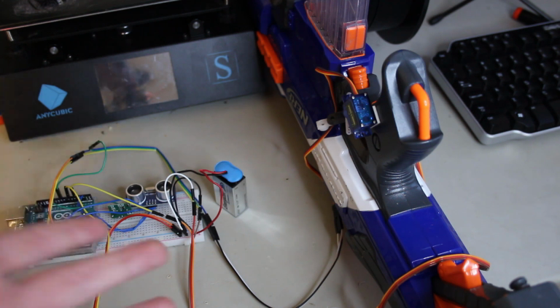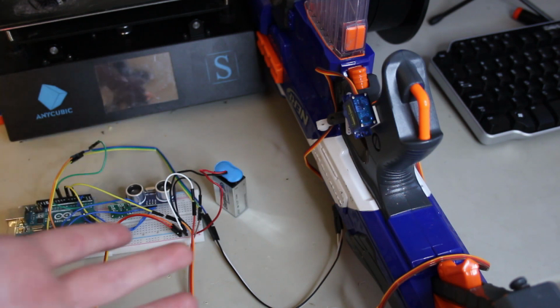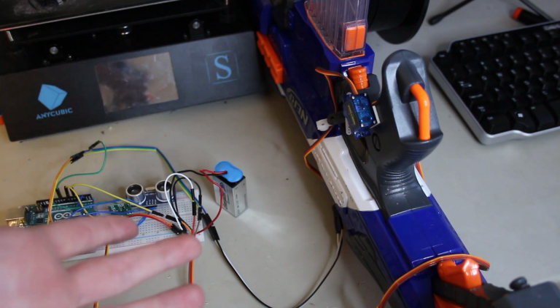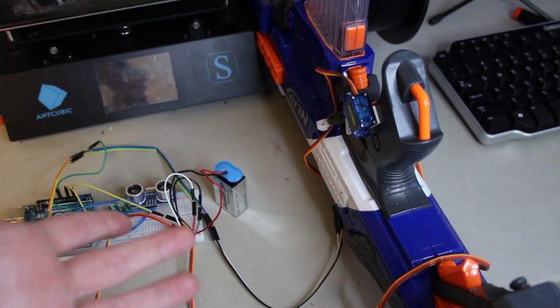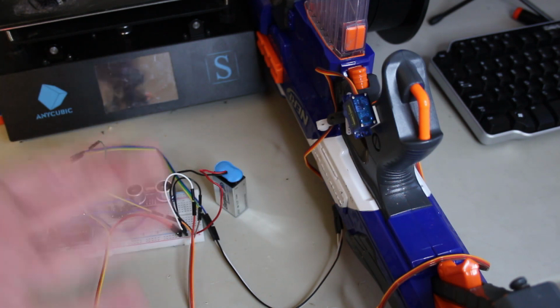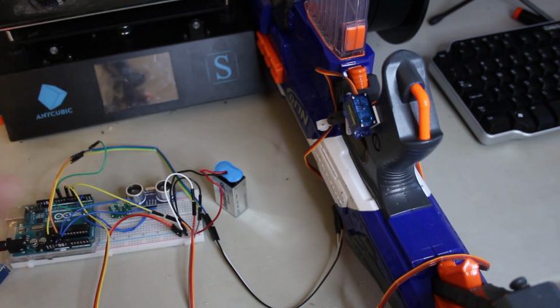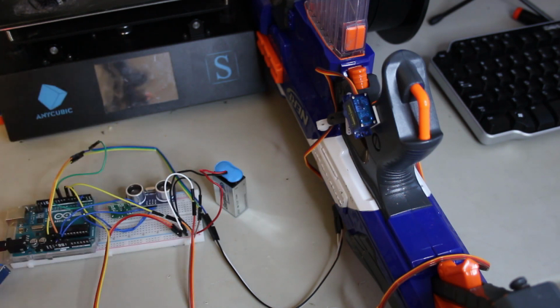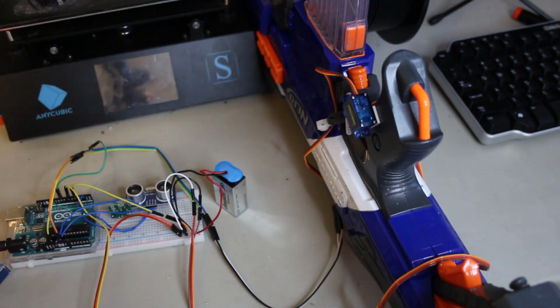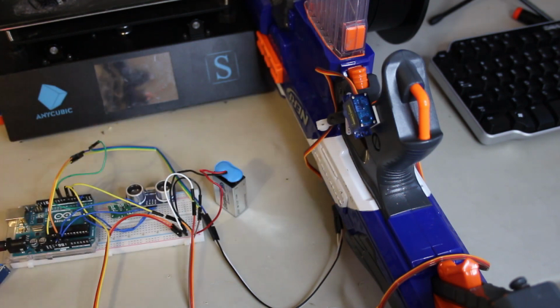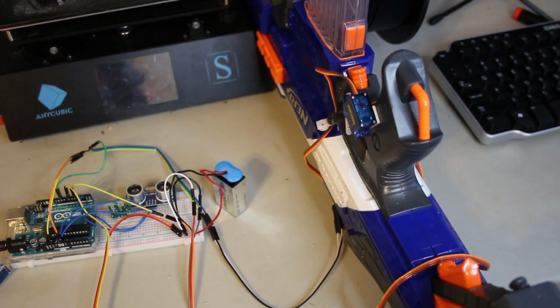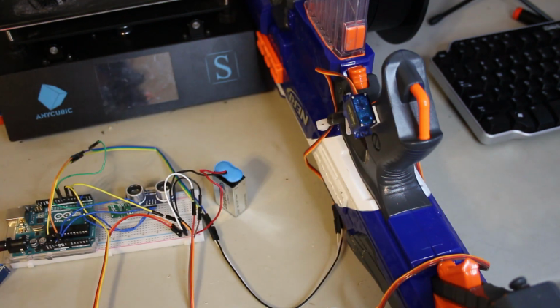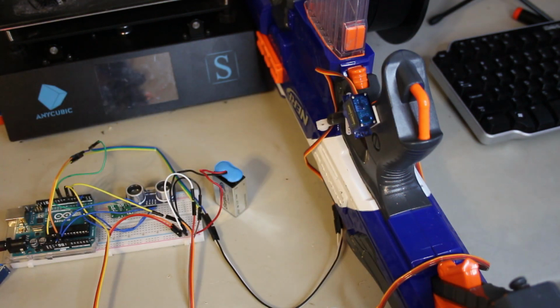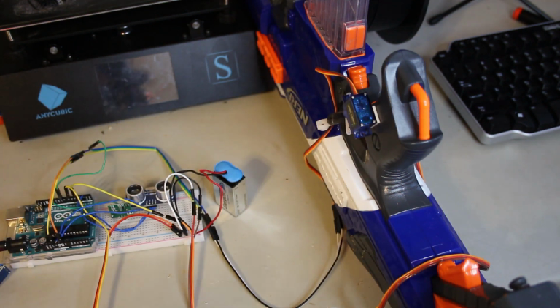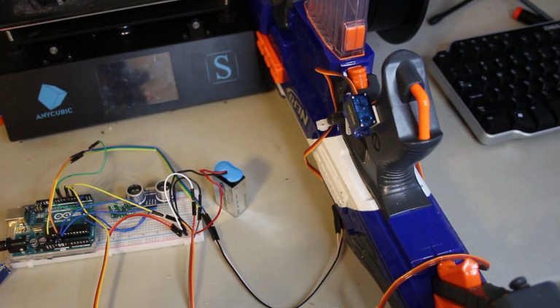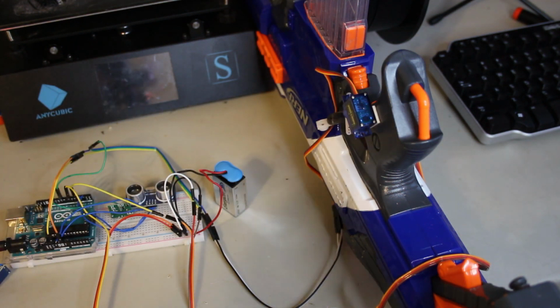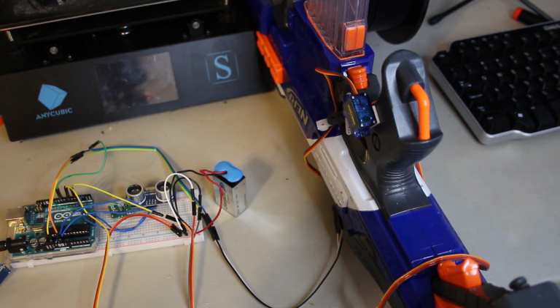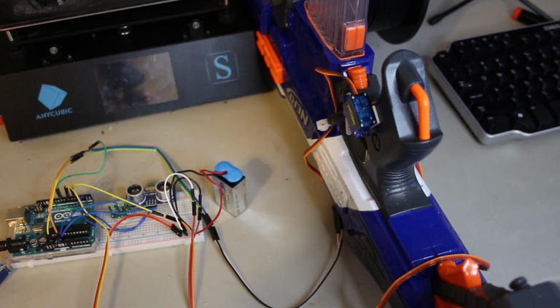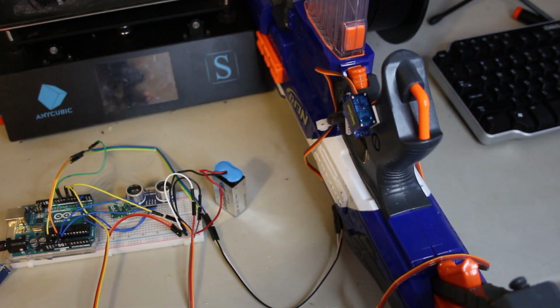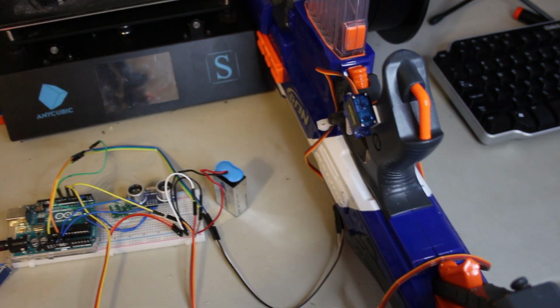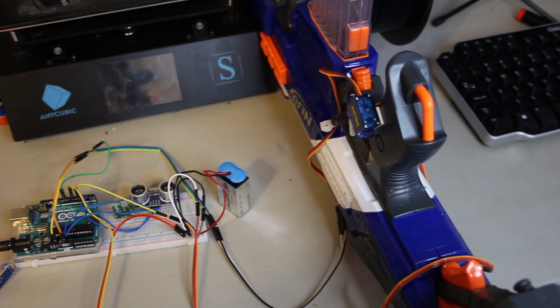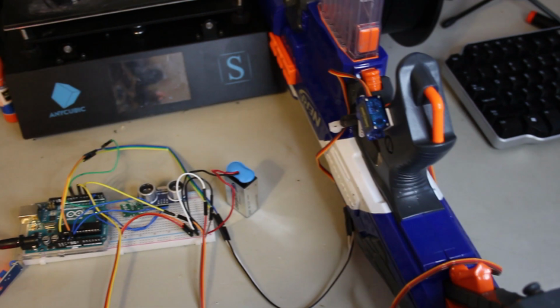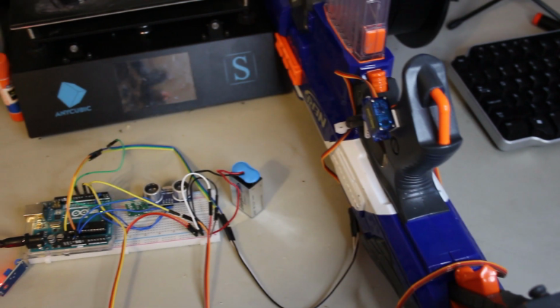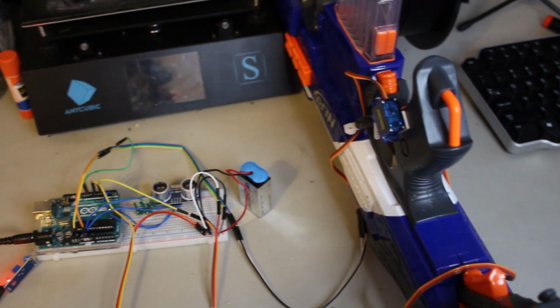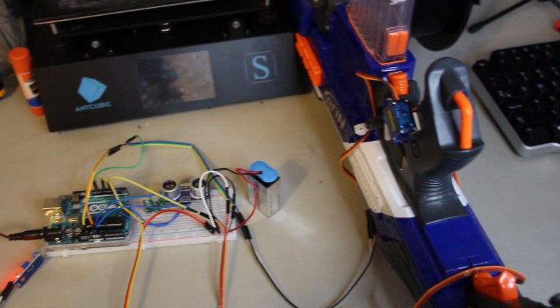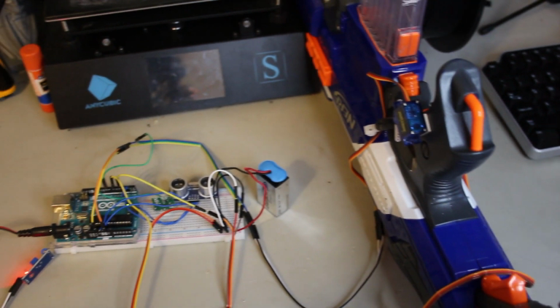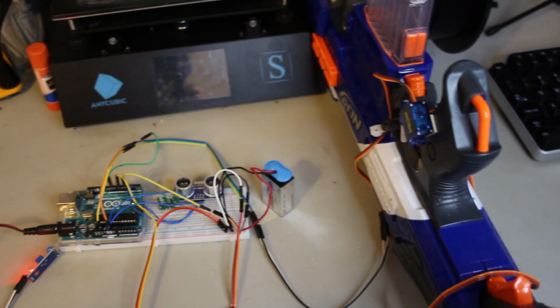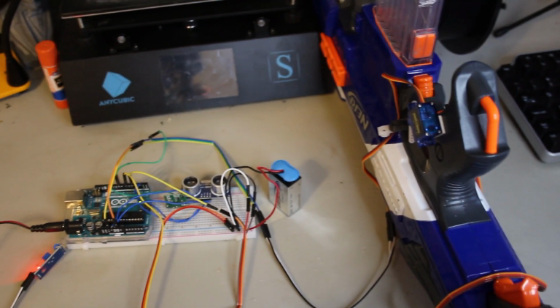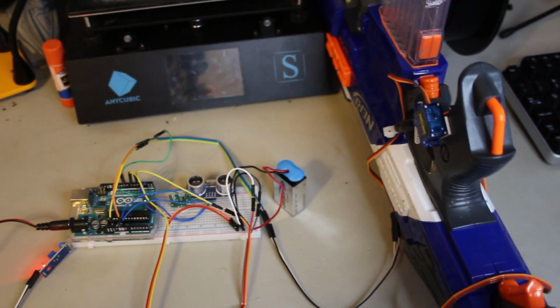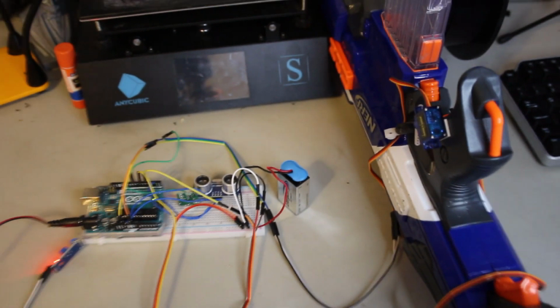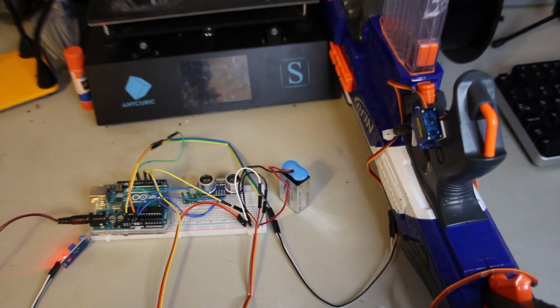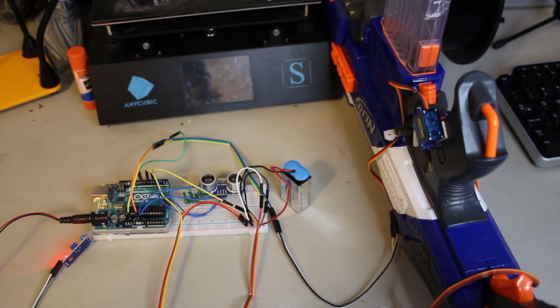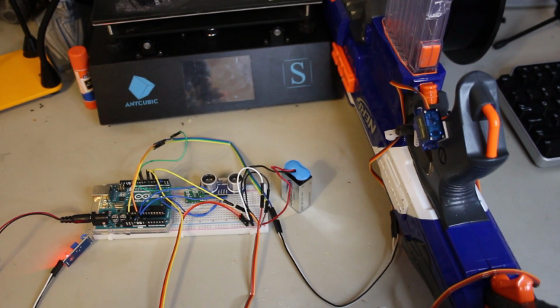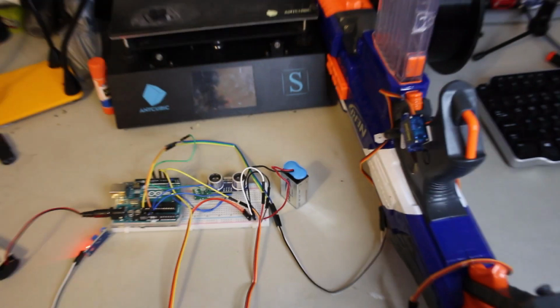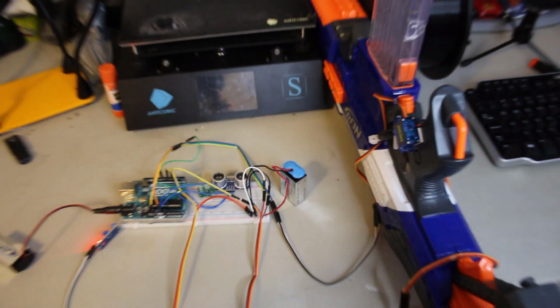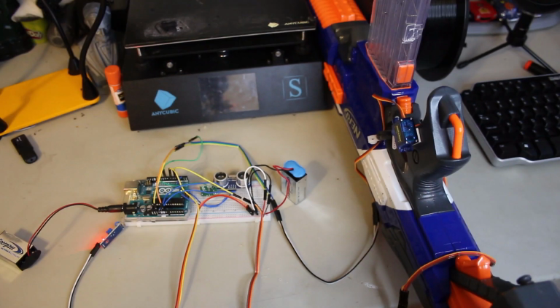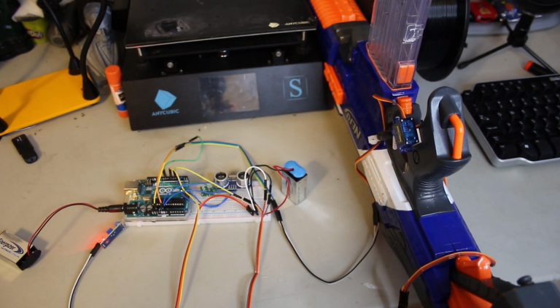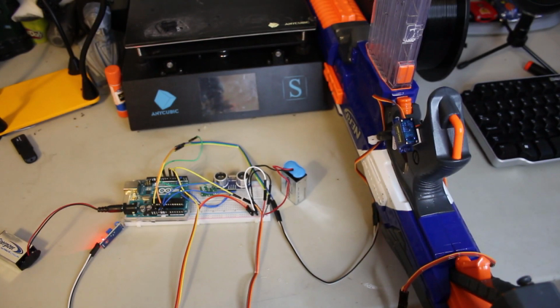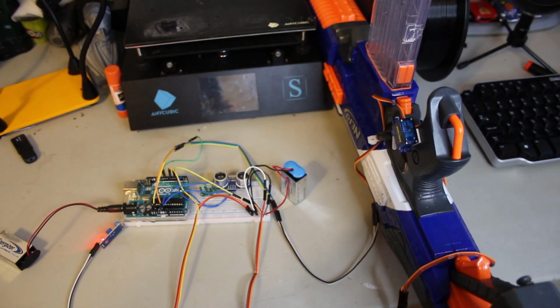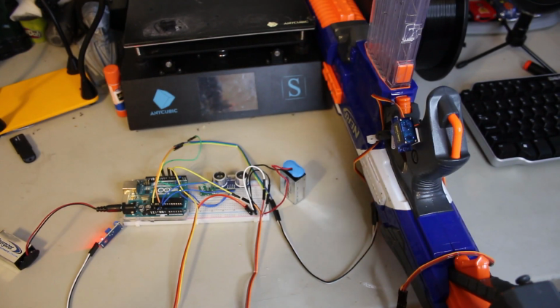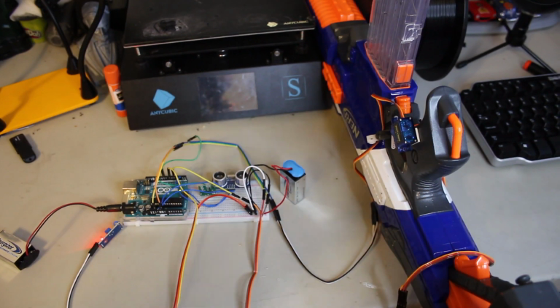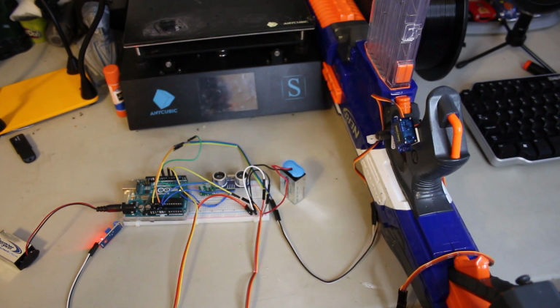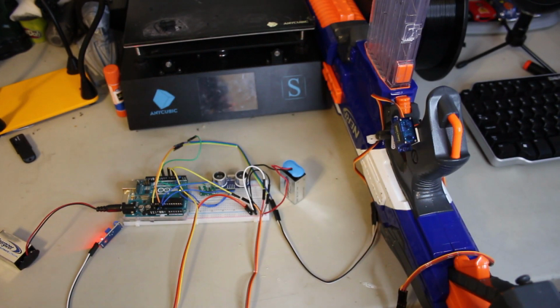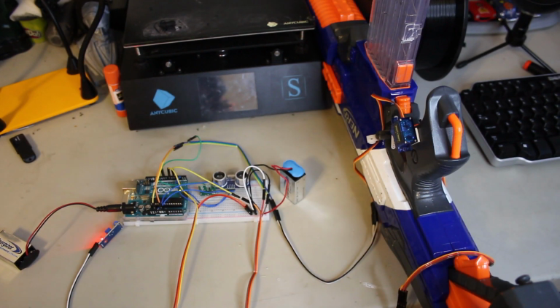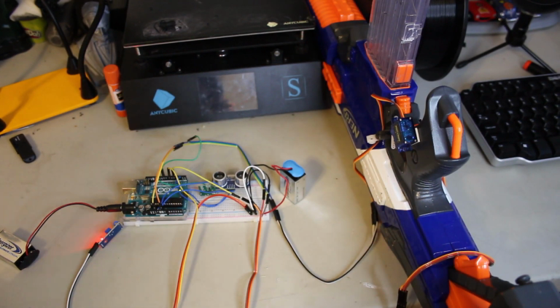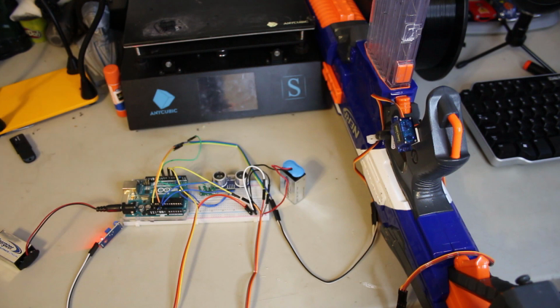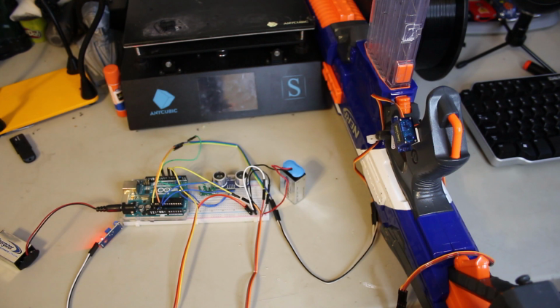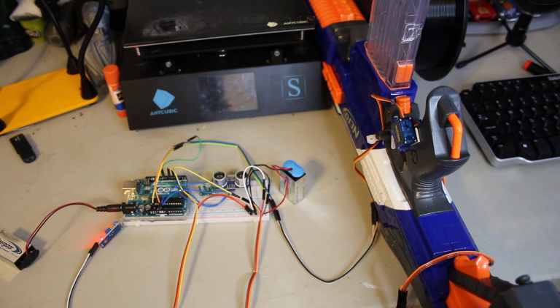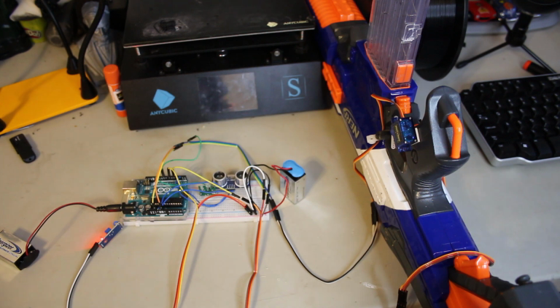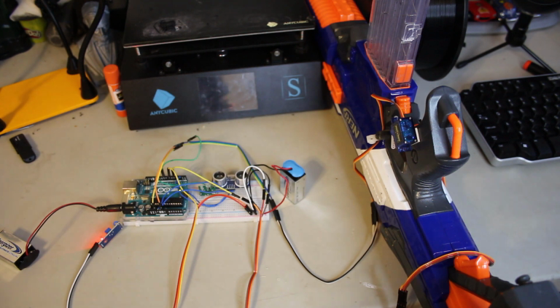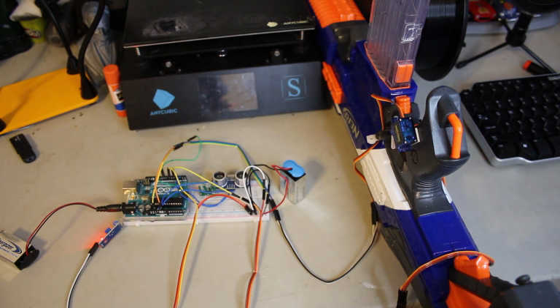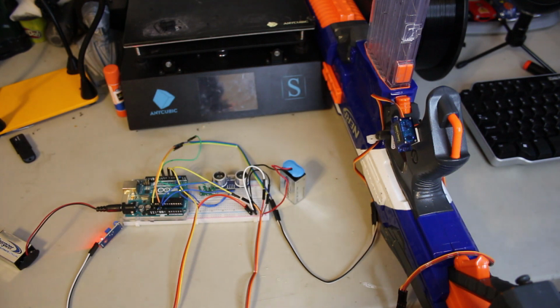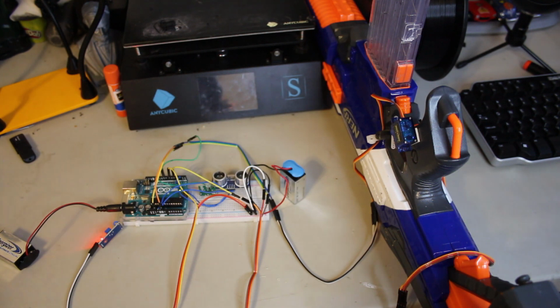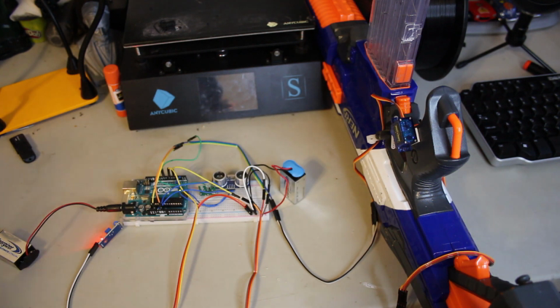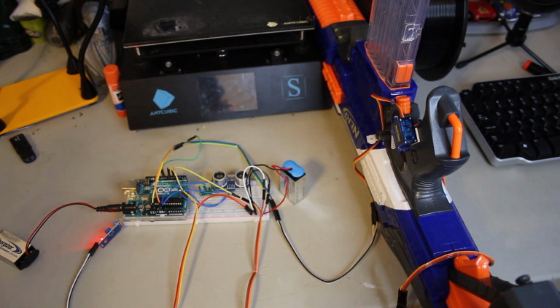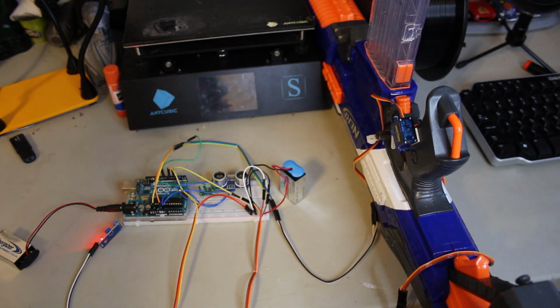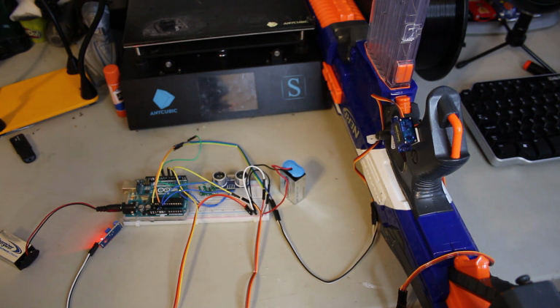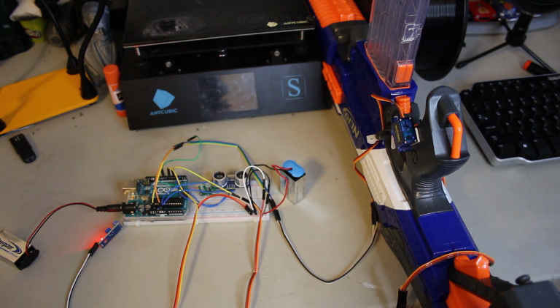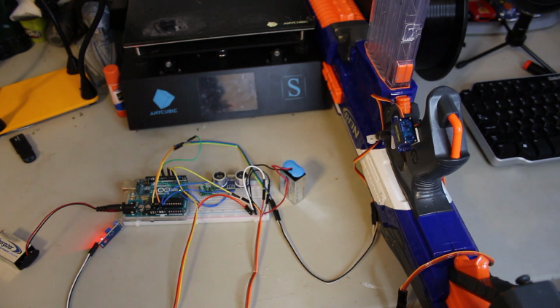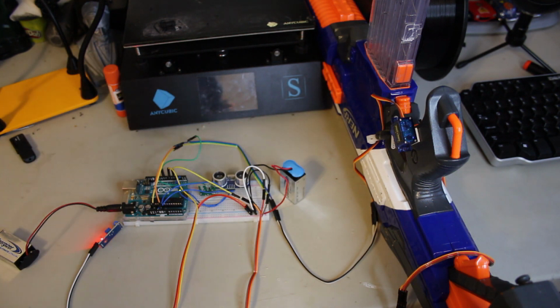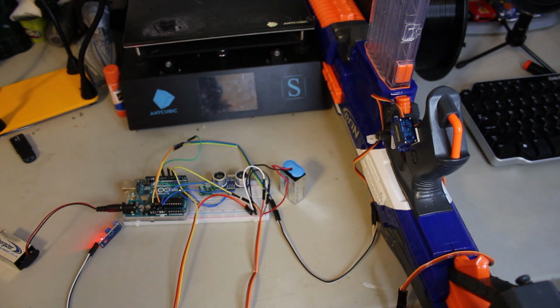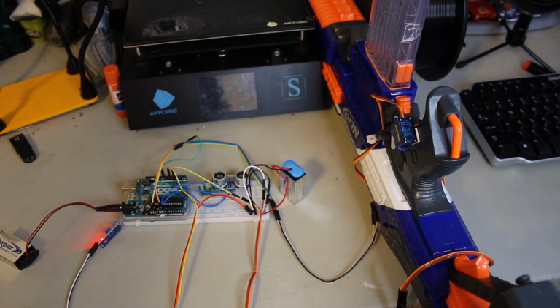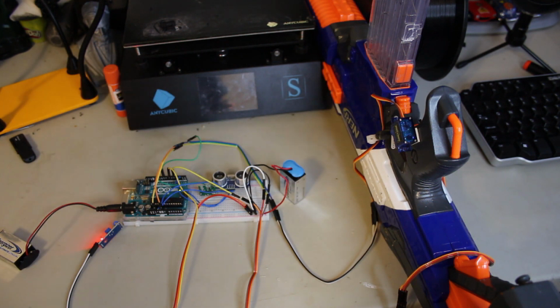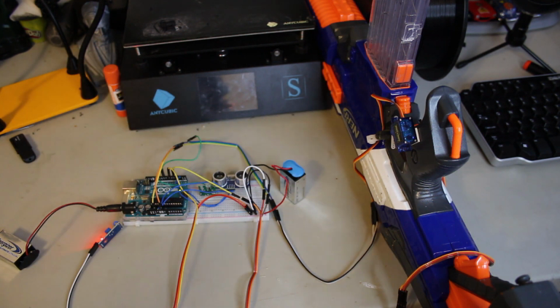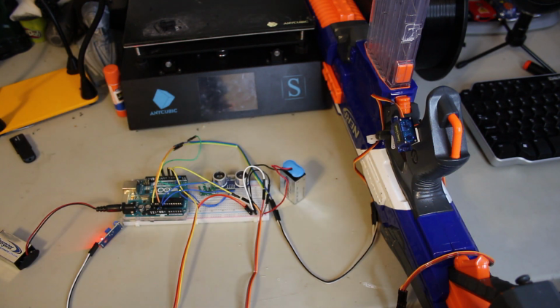Works perfectly. Now that we've tested the prototype and everything, we can go ahead and move on to actually attaching the robot to the wall and finally using it.